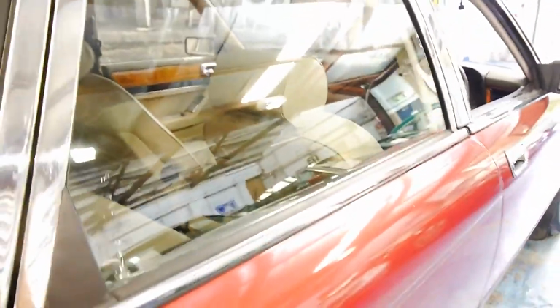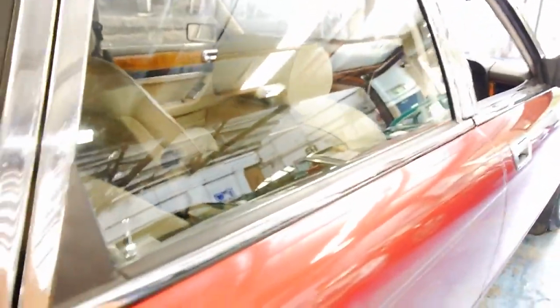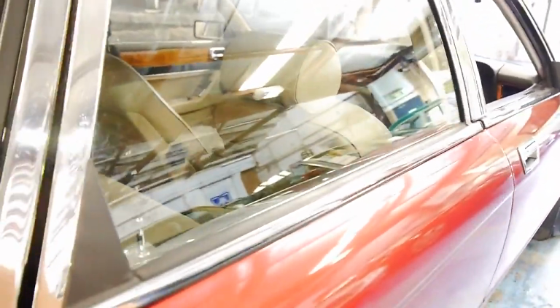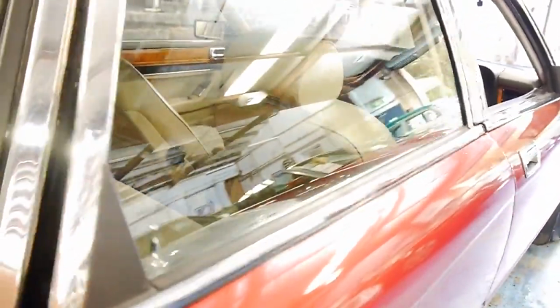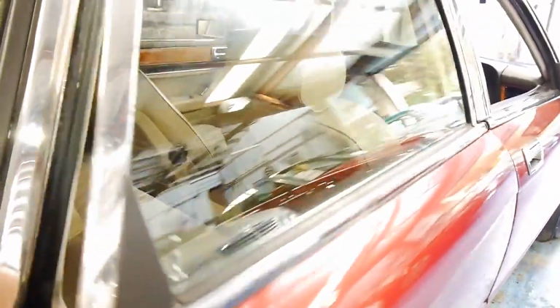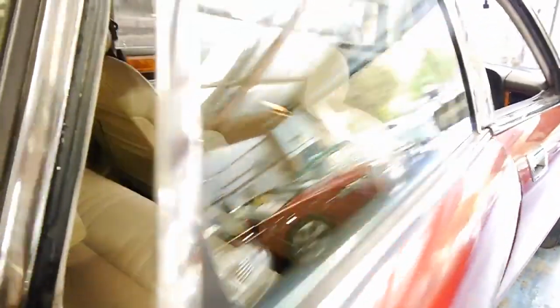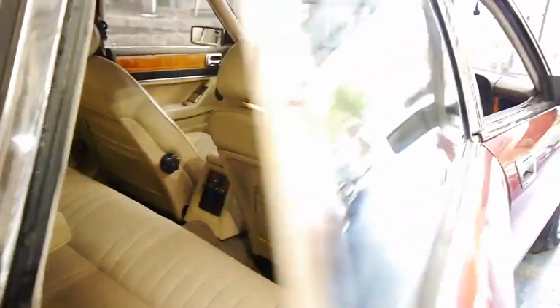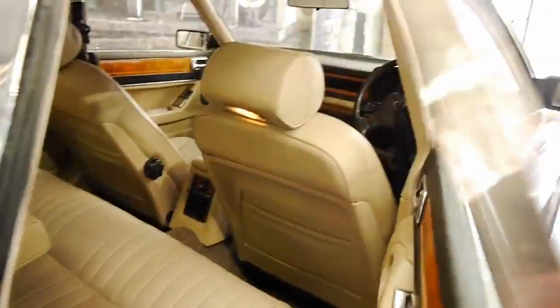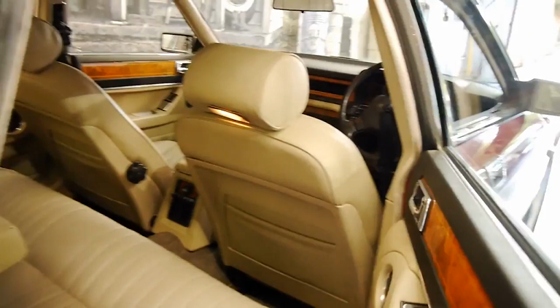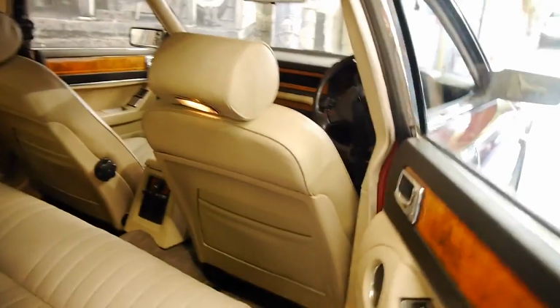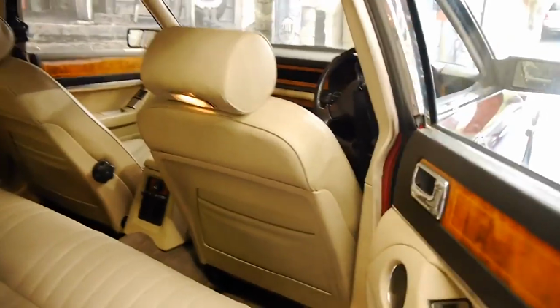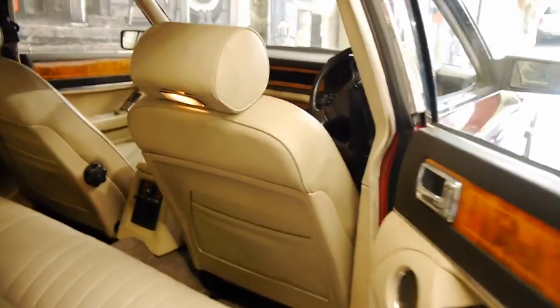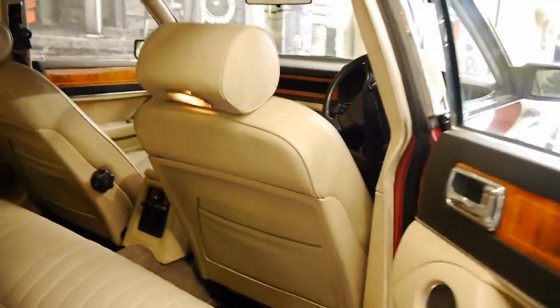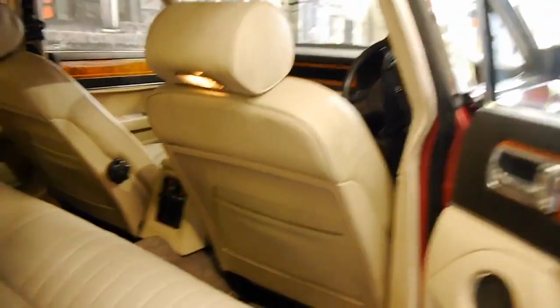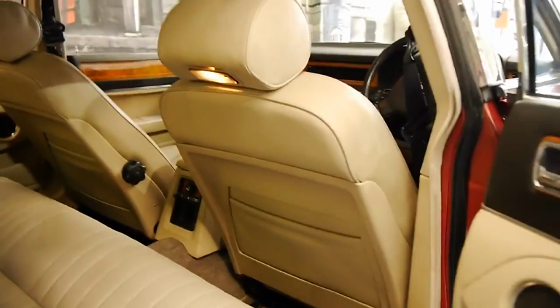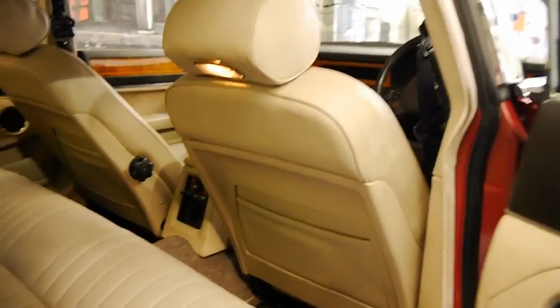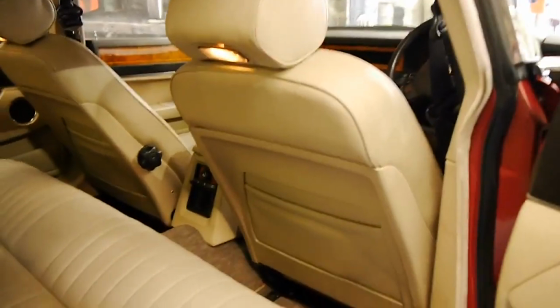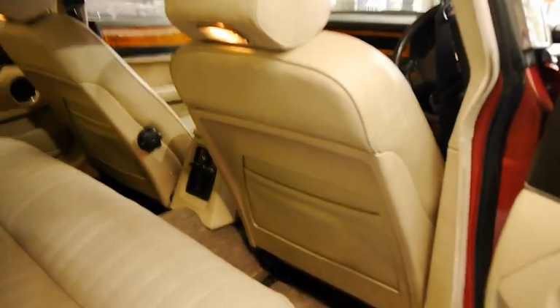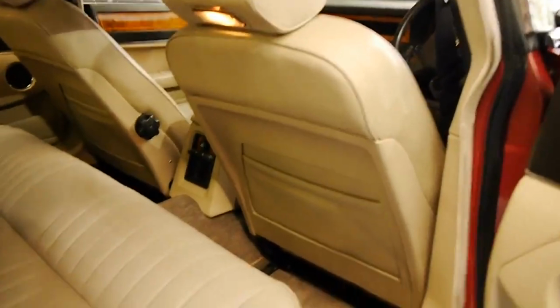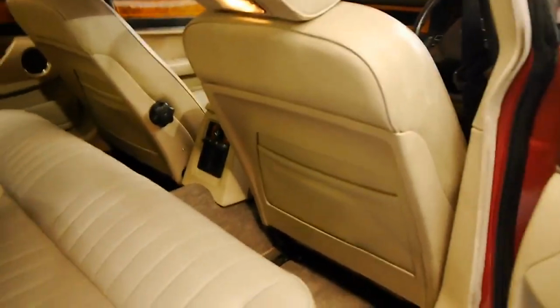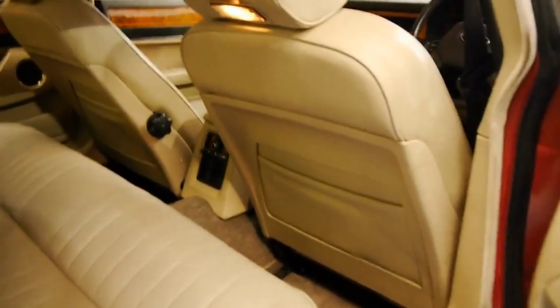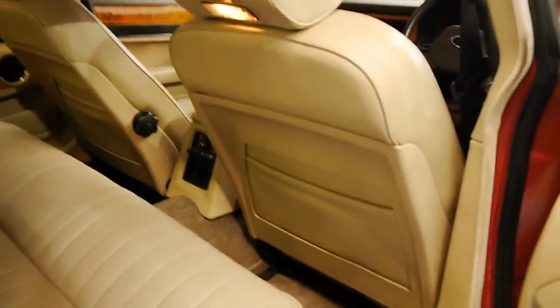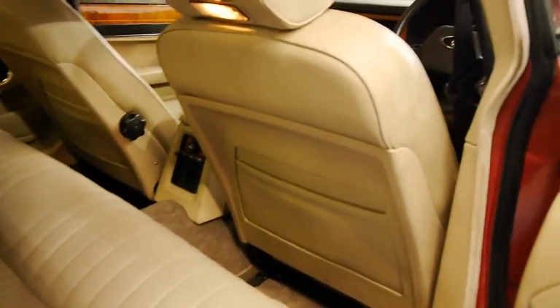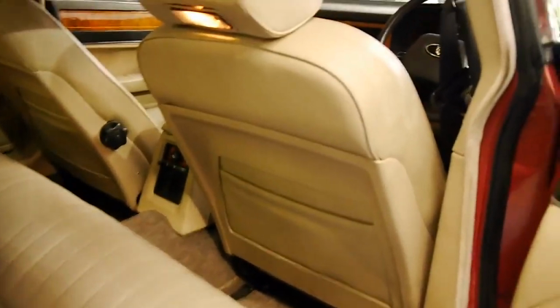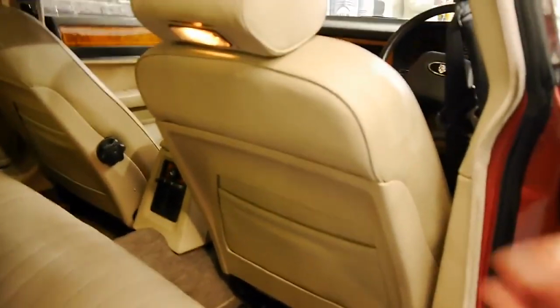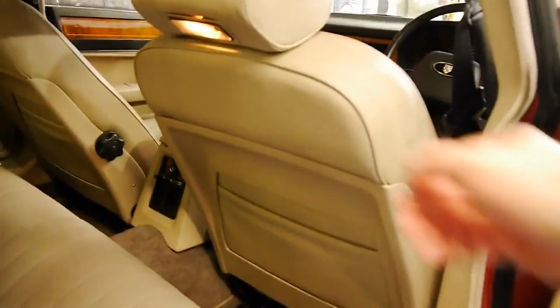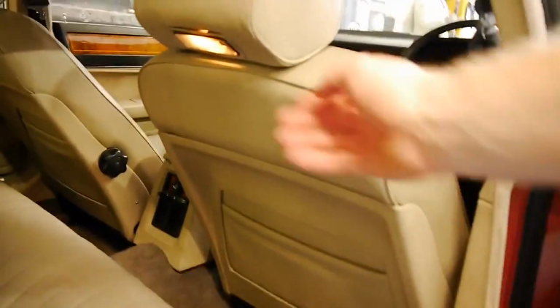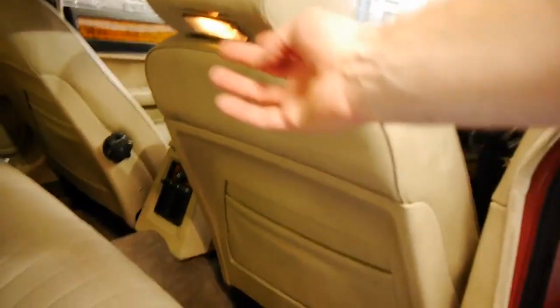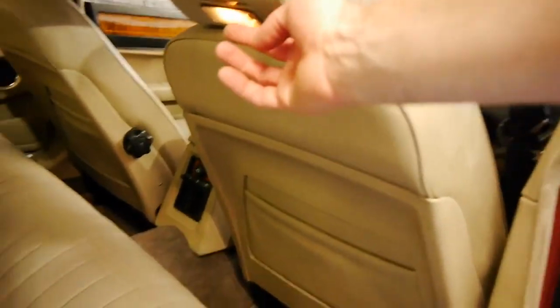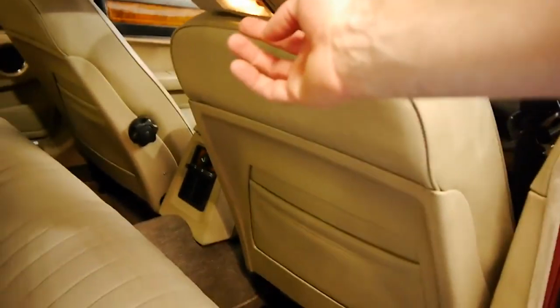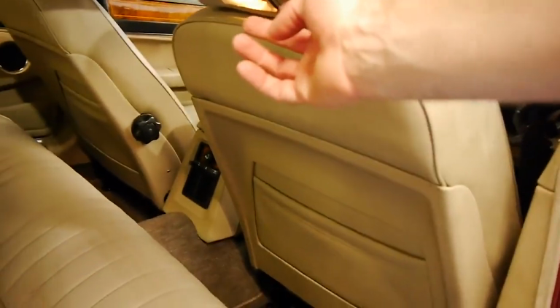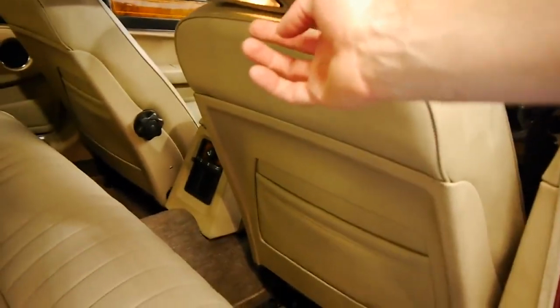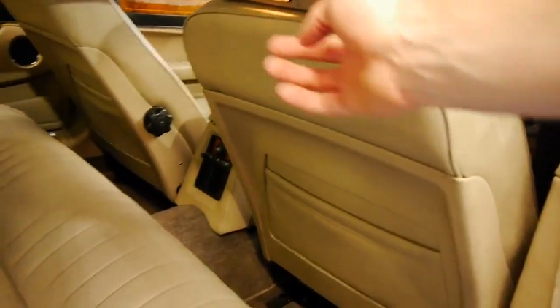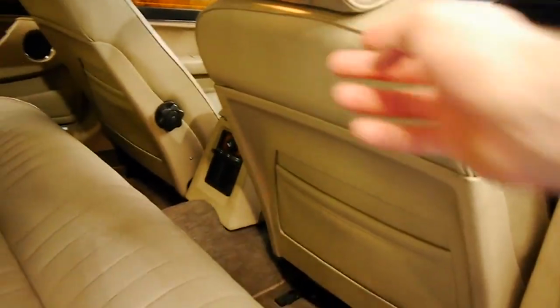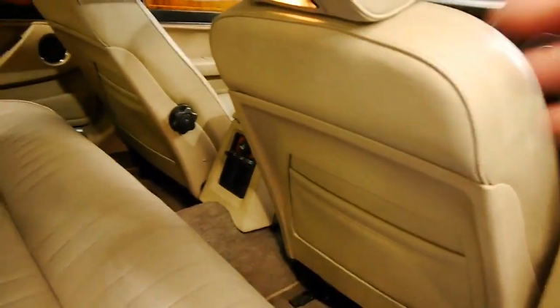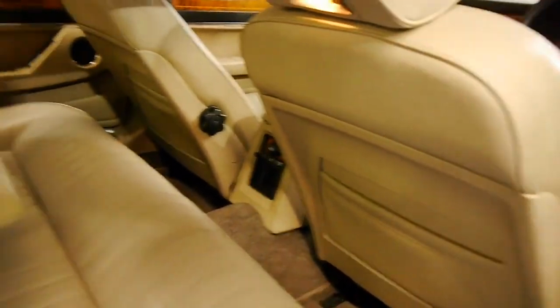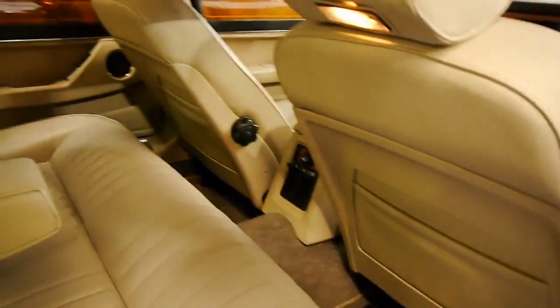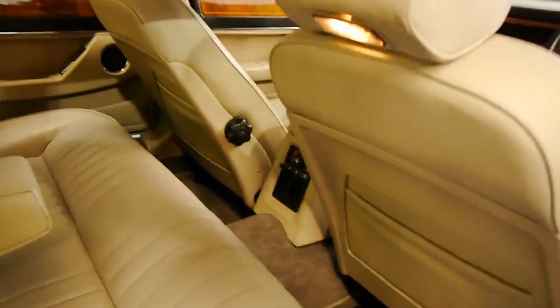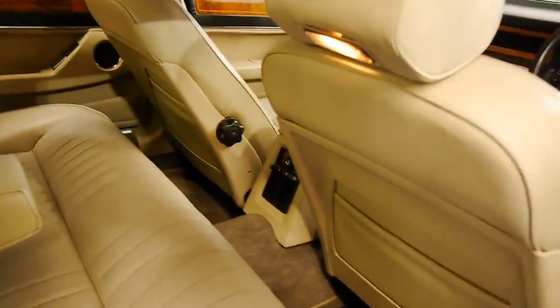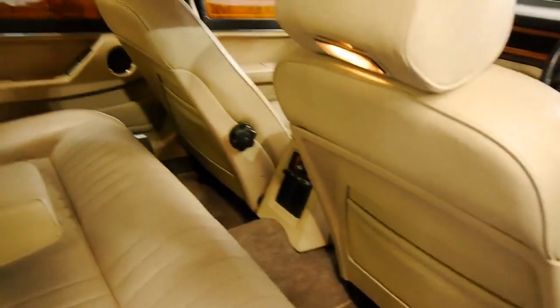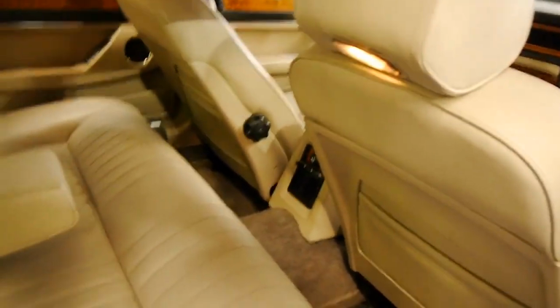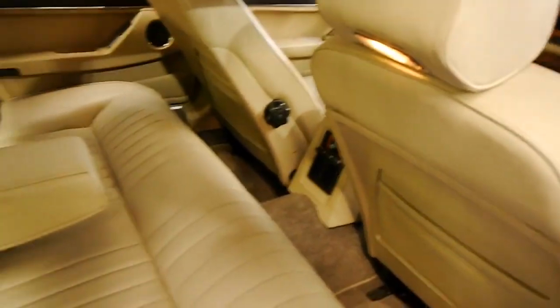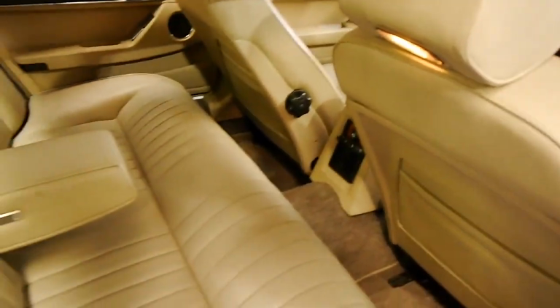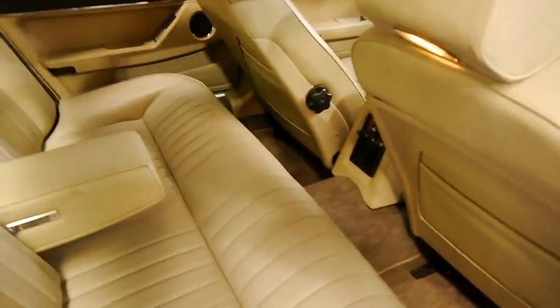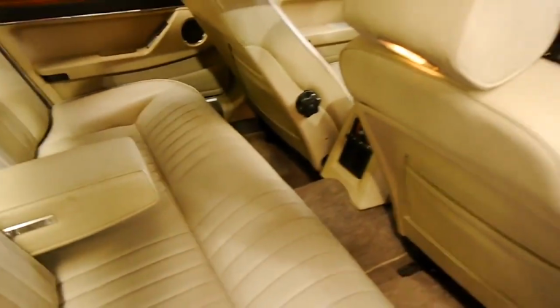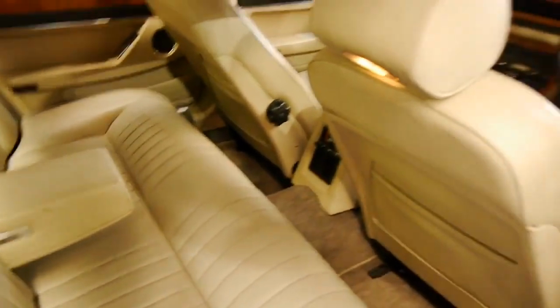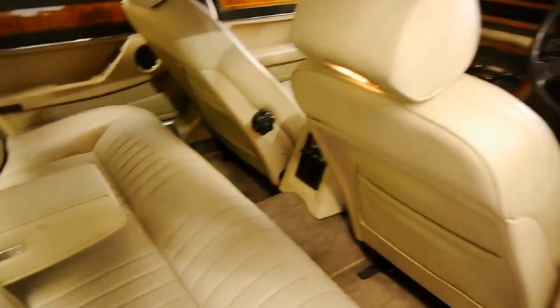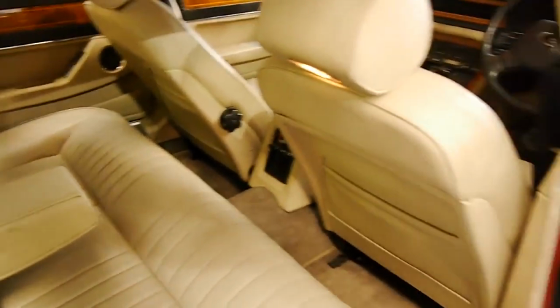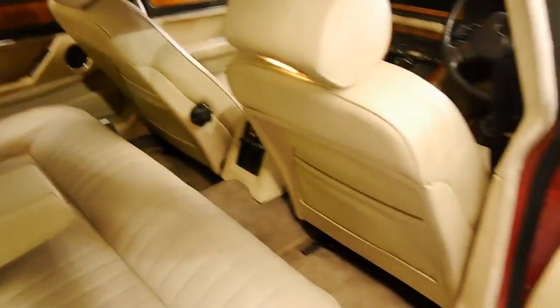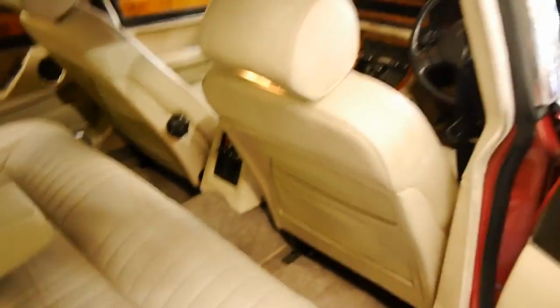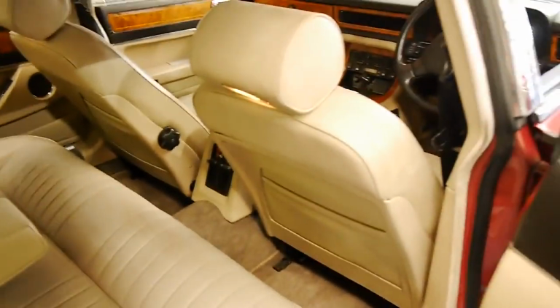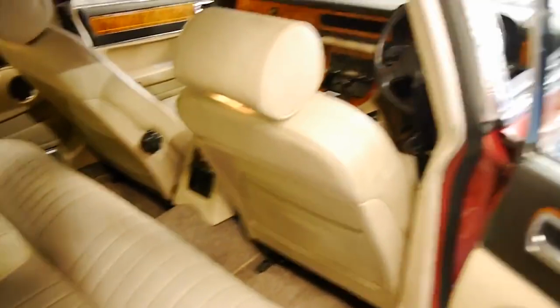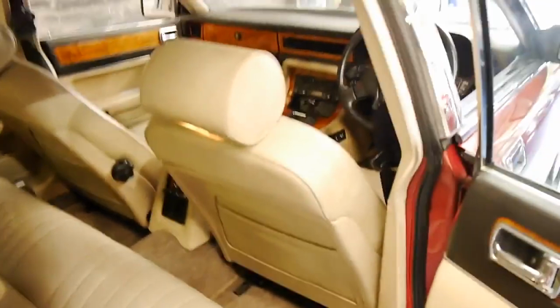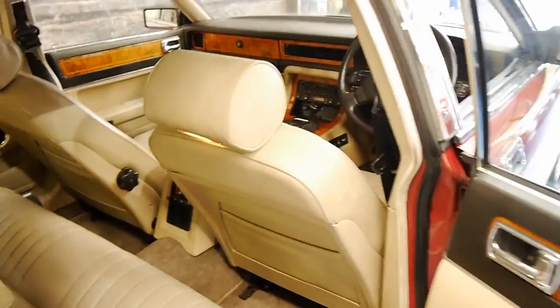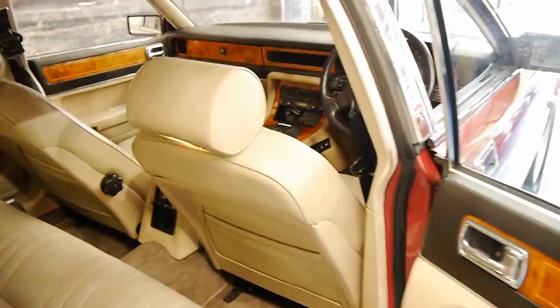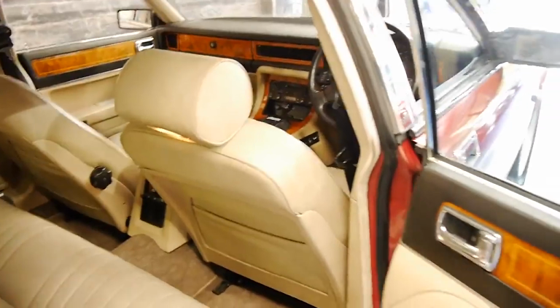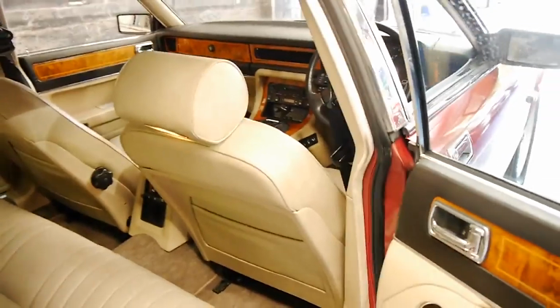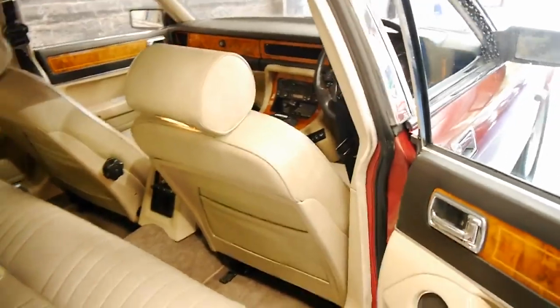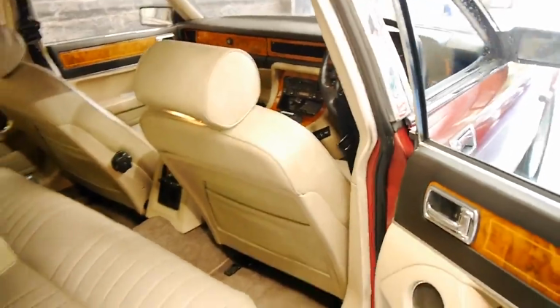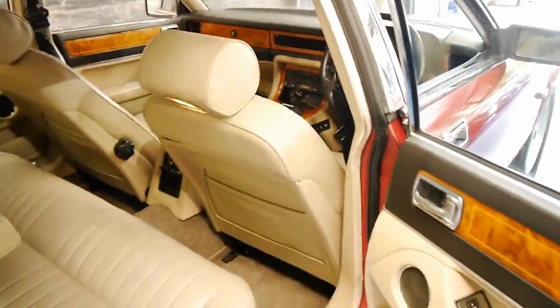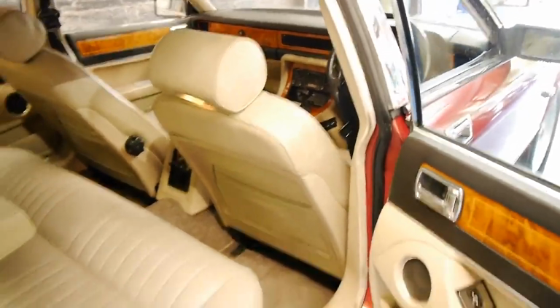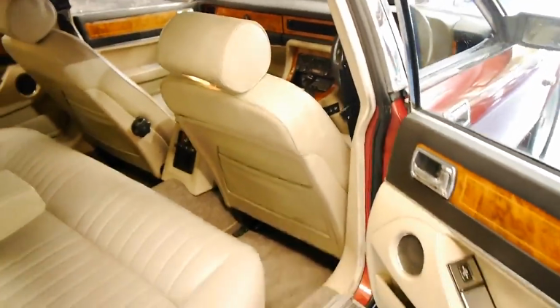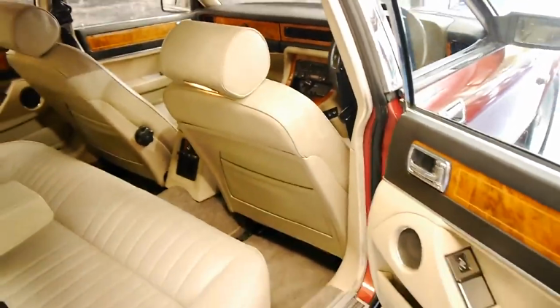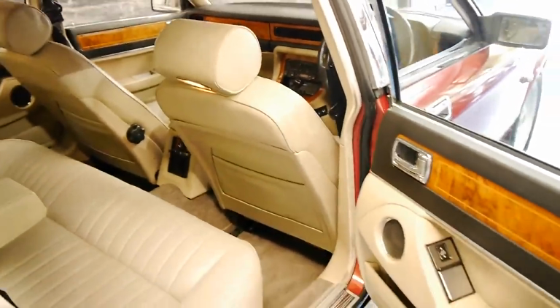The cream leather is very good. You can see the lights under the headrest here. The back seat barely looks like it's been sat in.